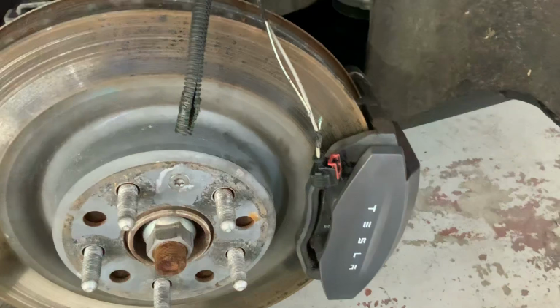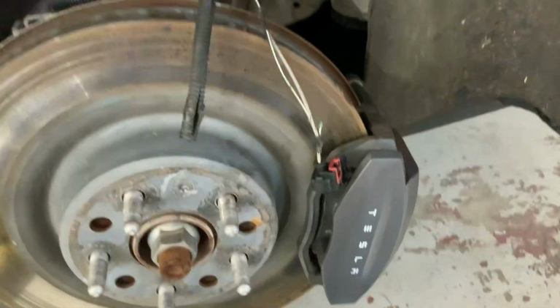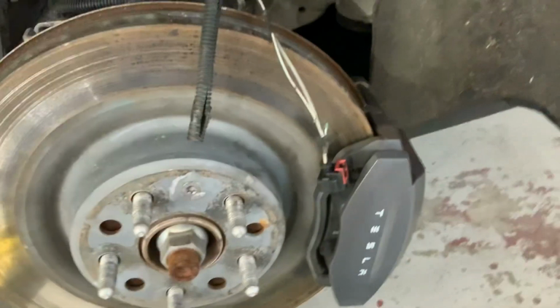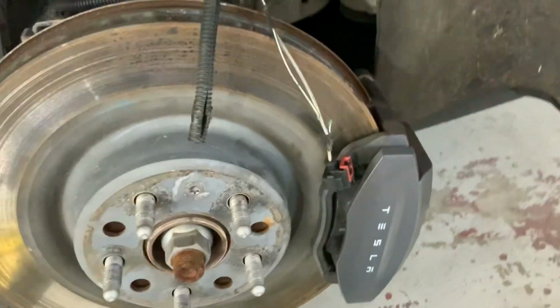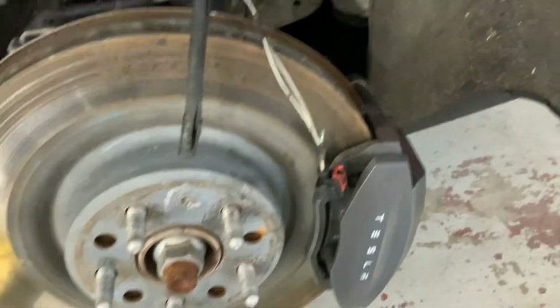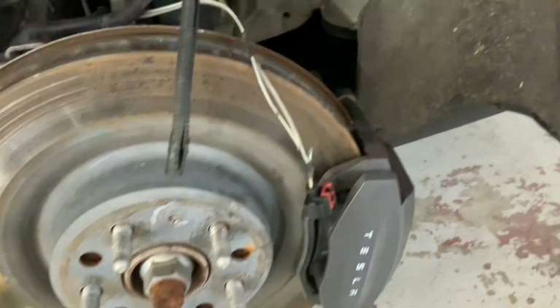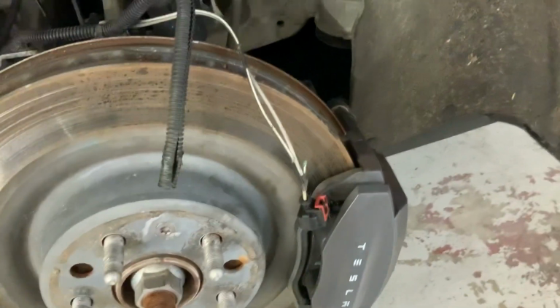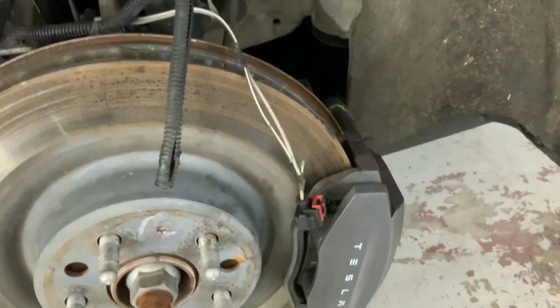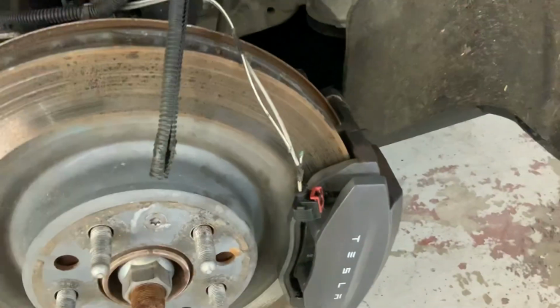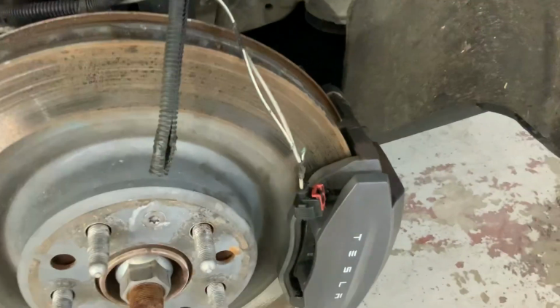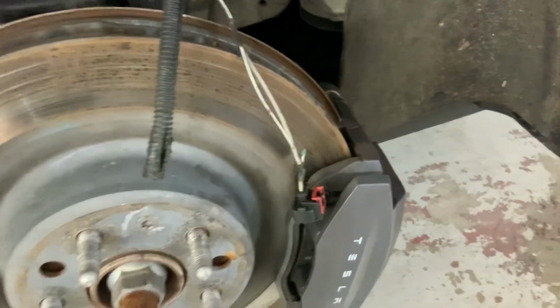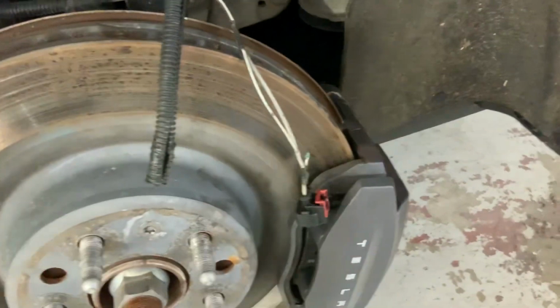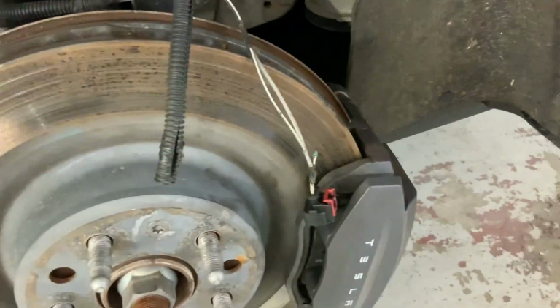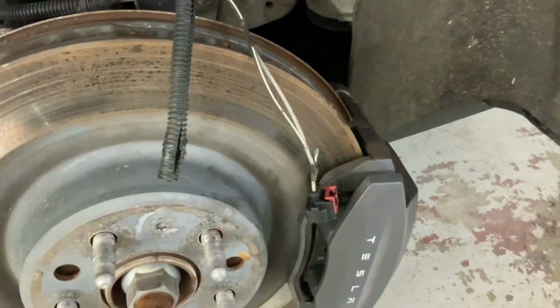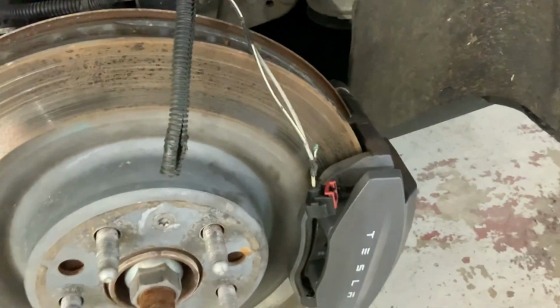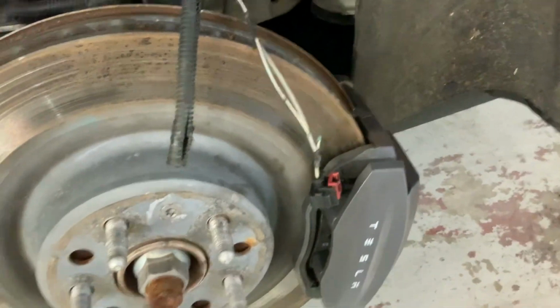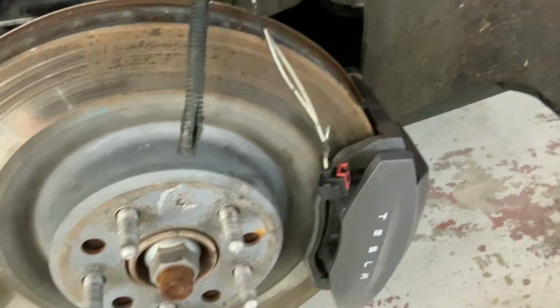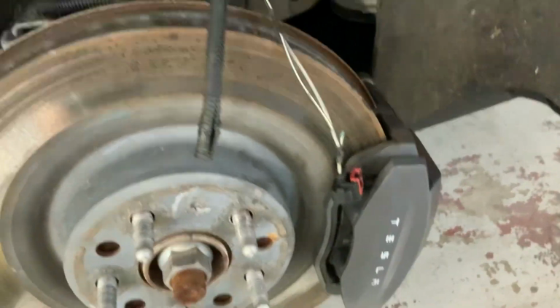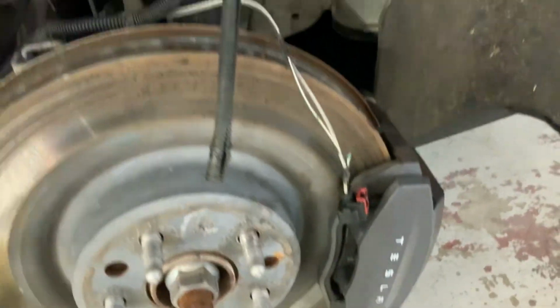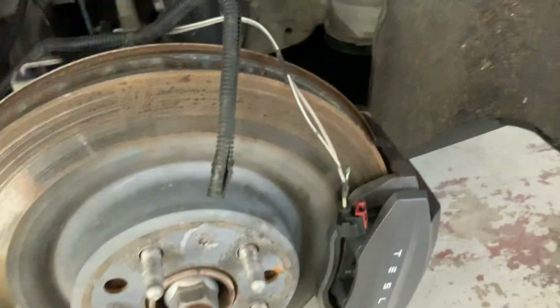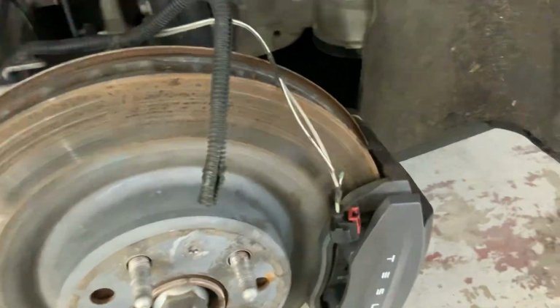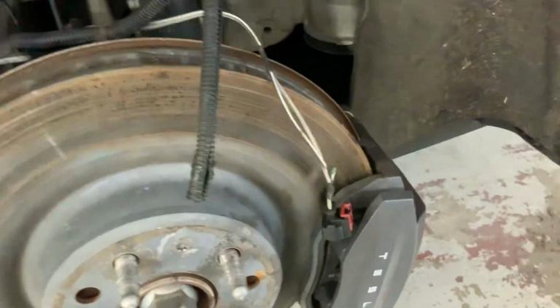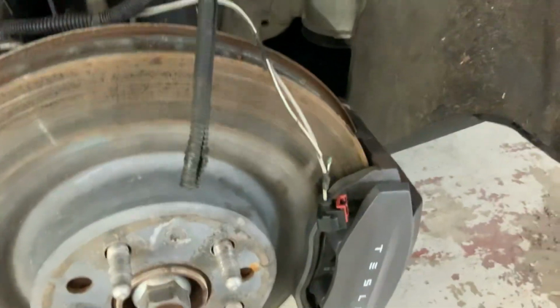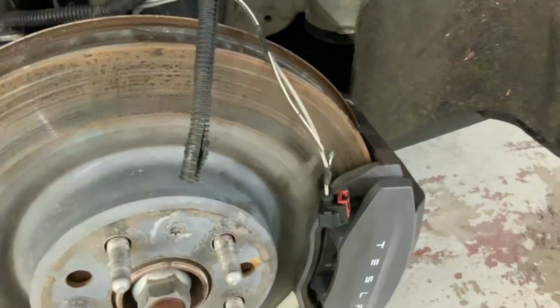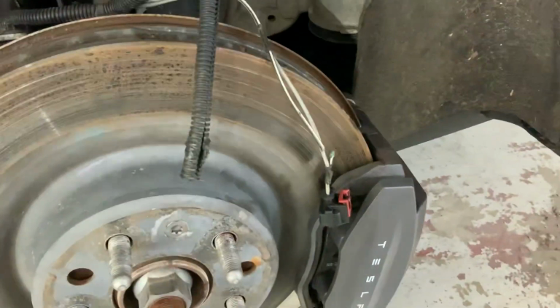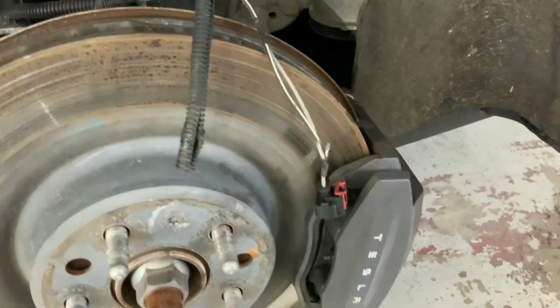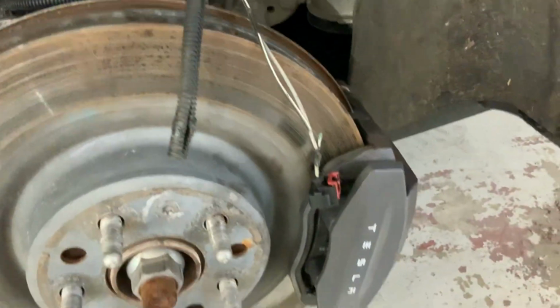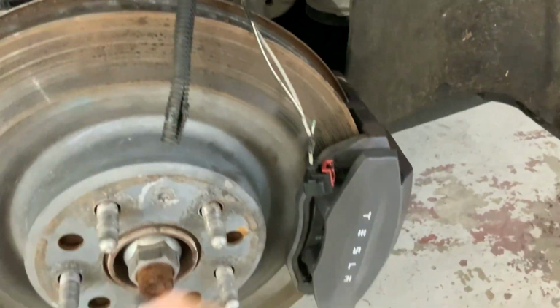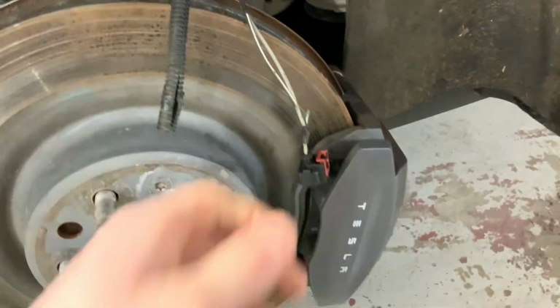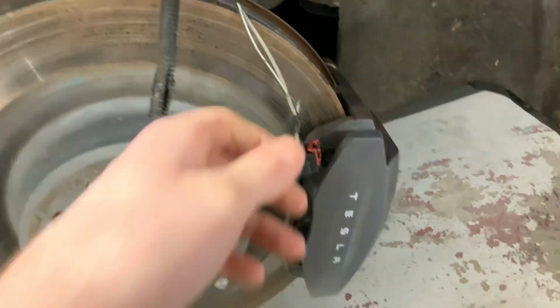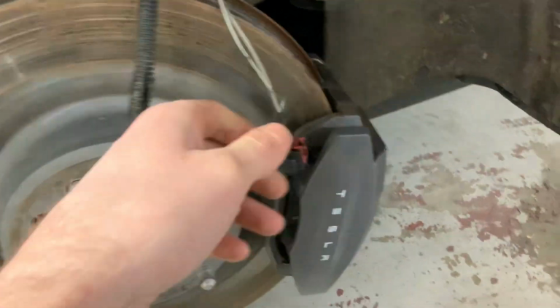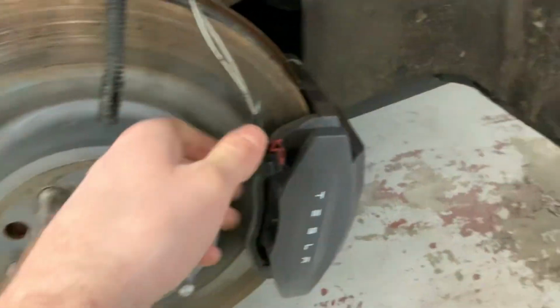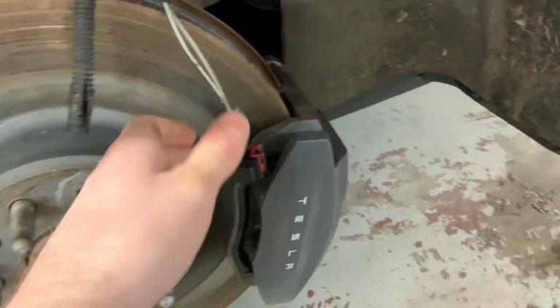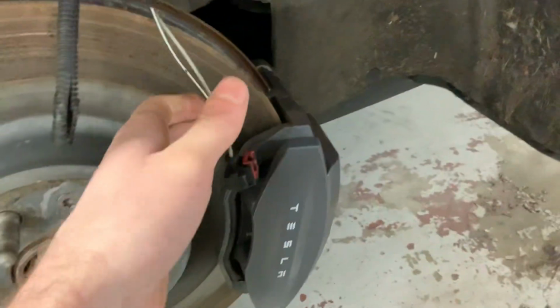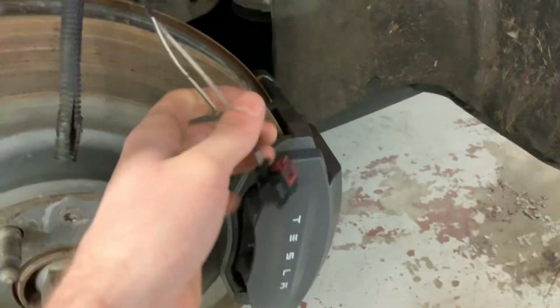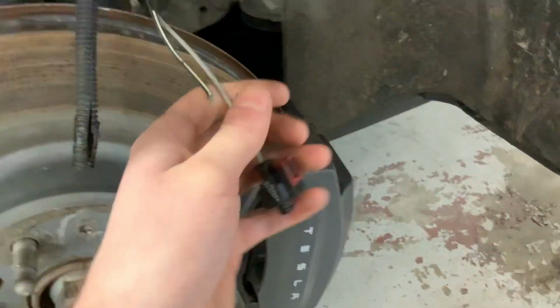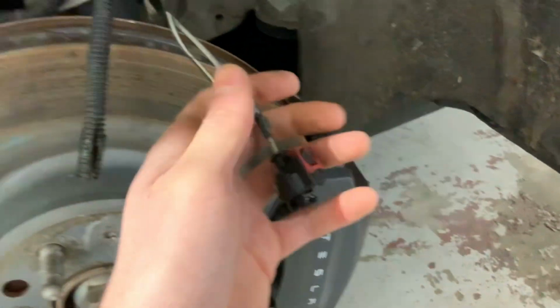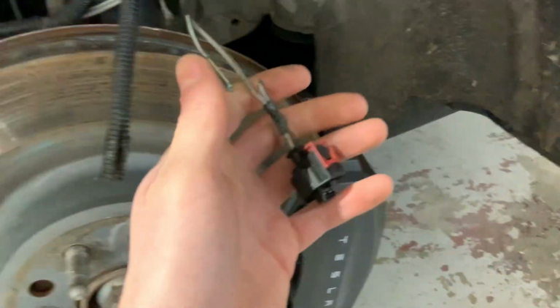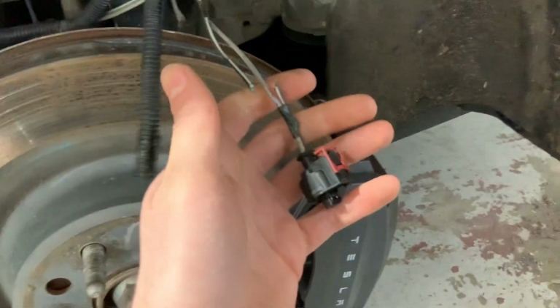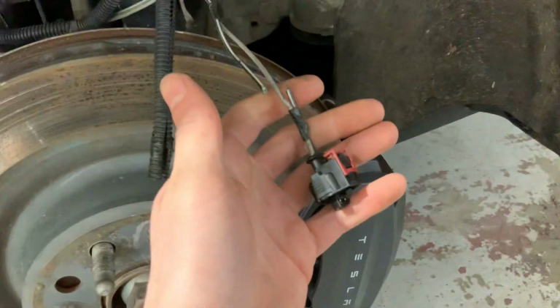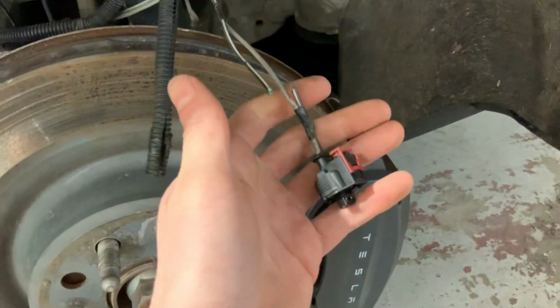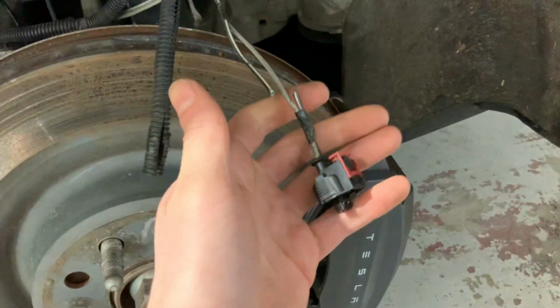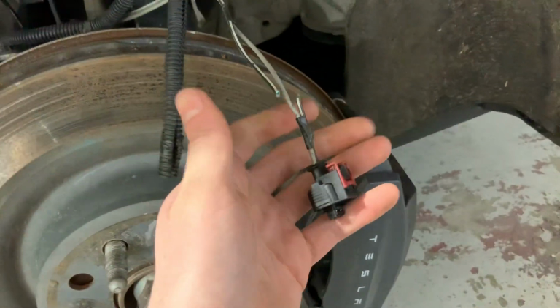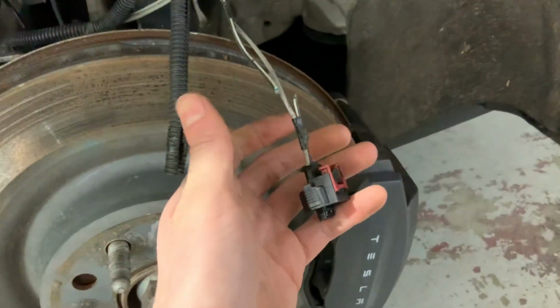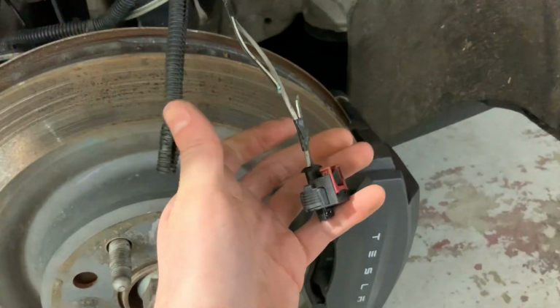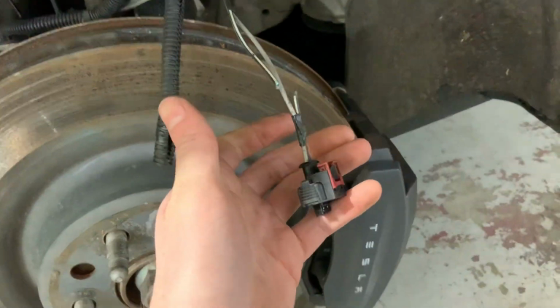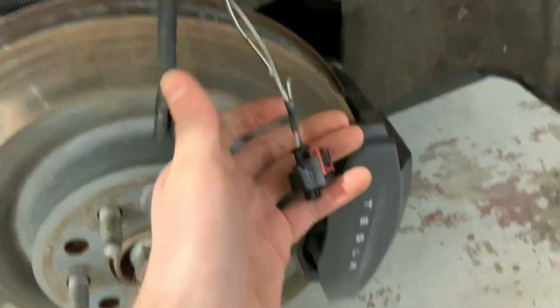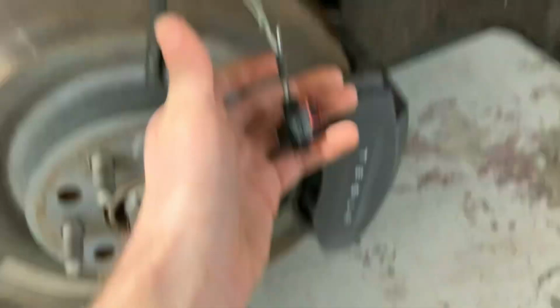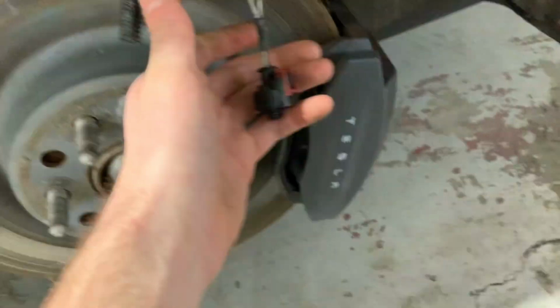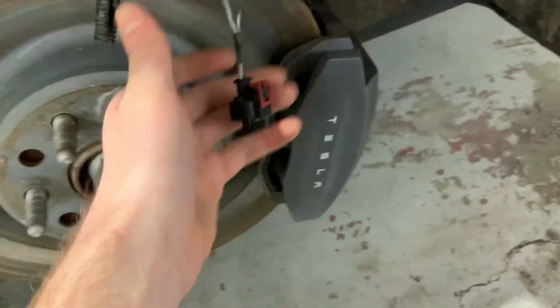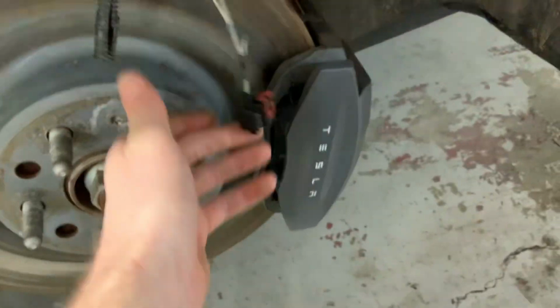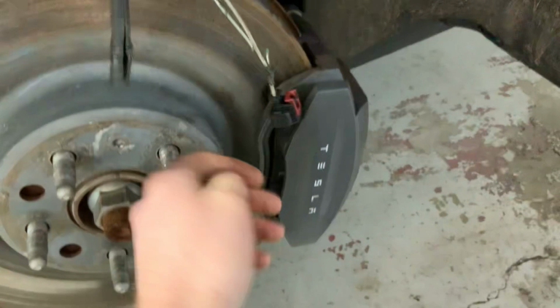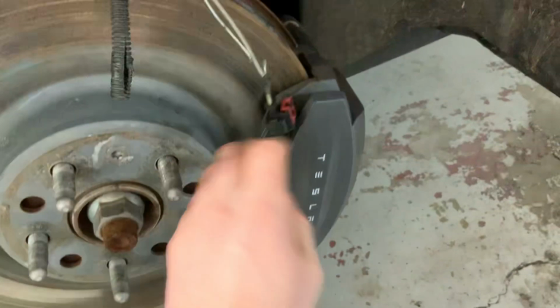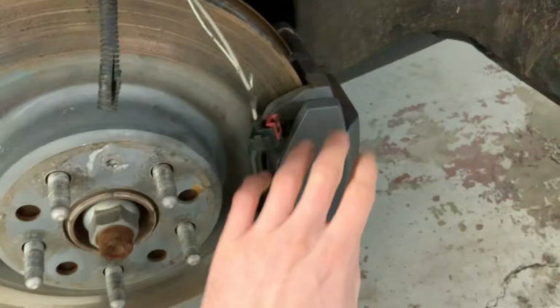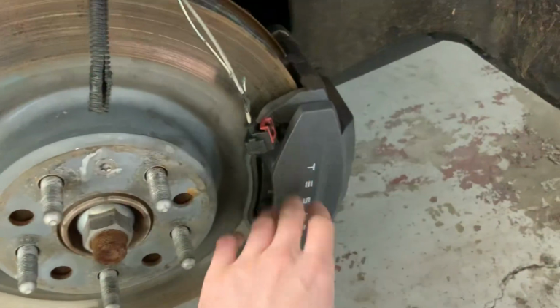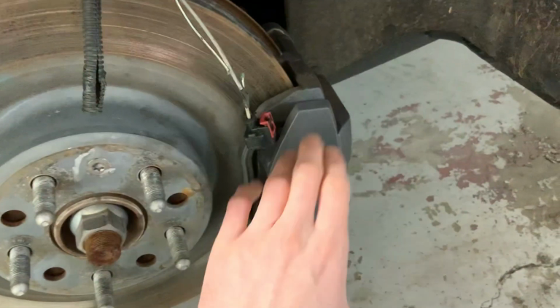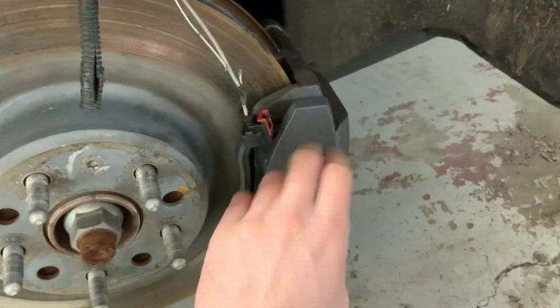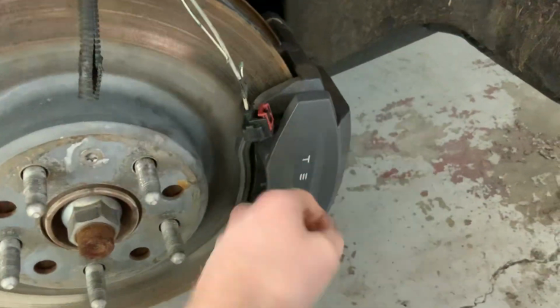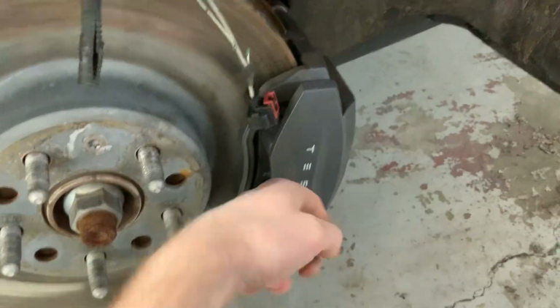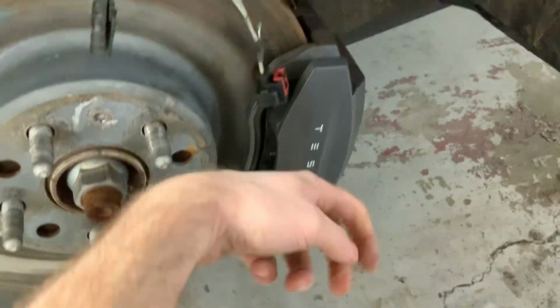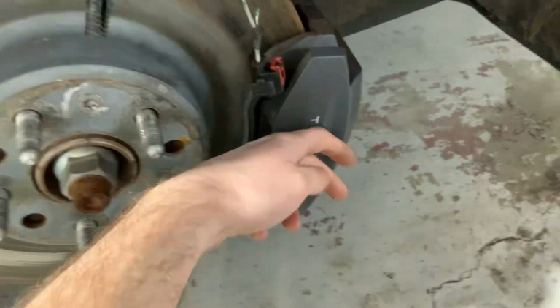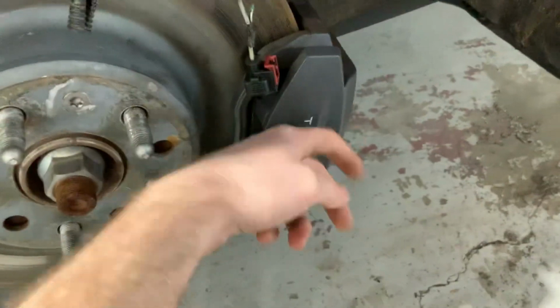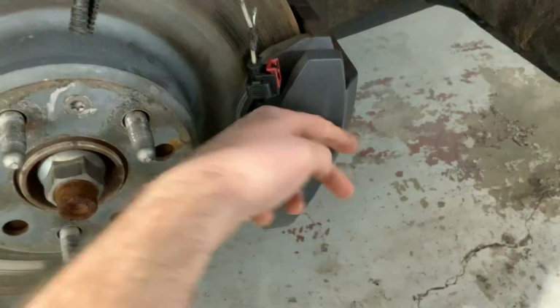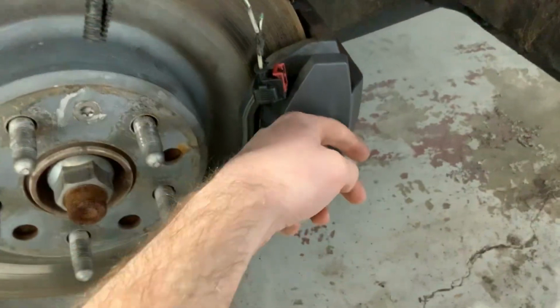Hey guys, Jordan here, working on a Model S with a parking brake failure.